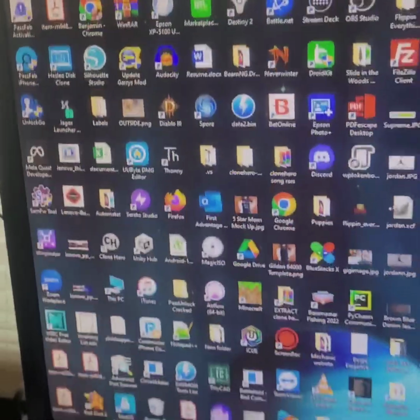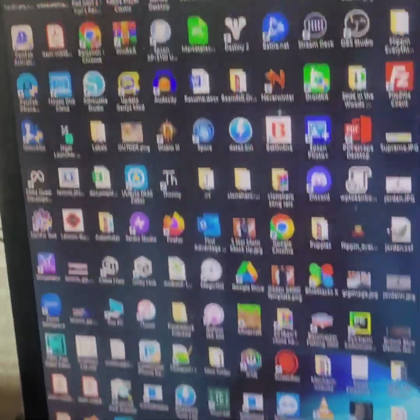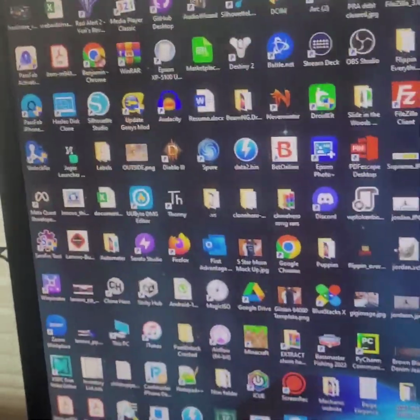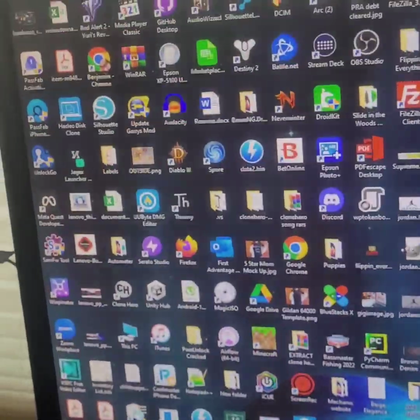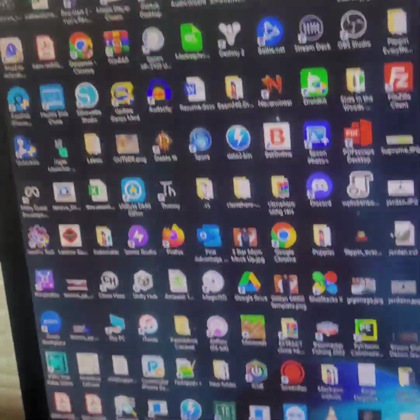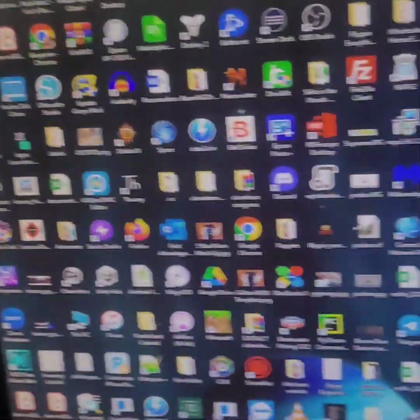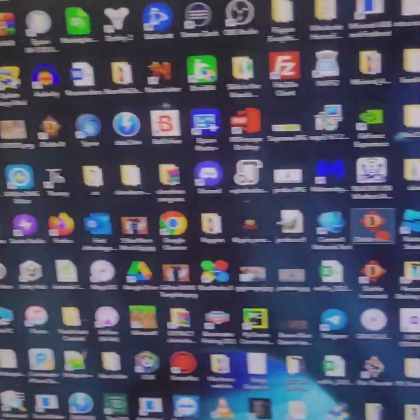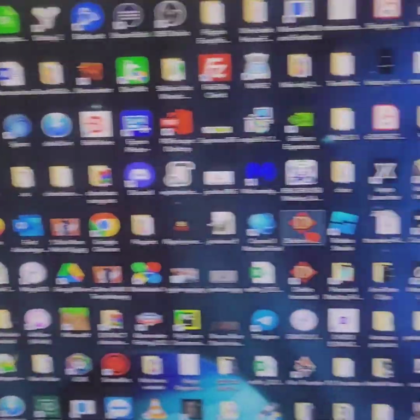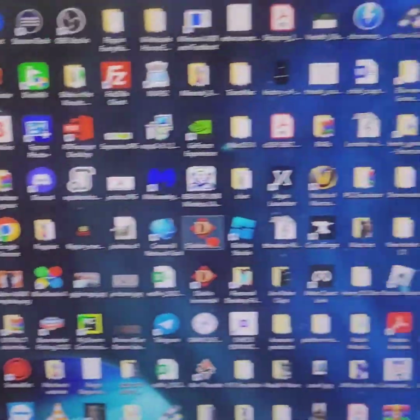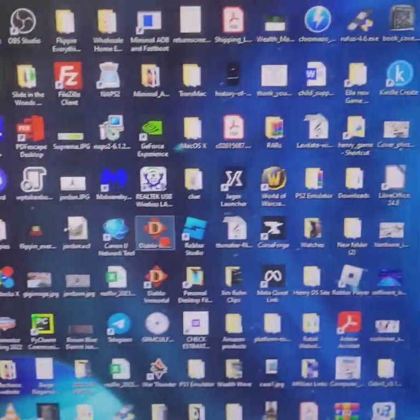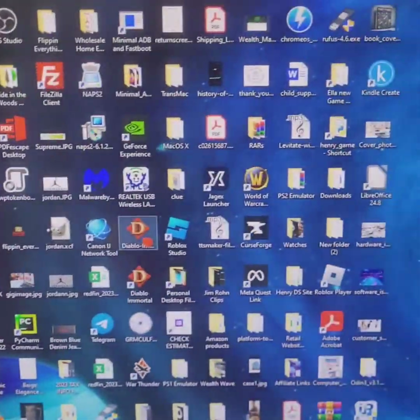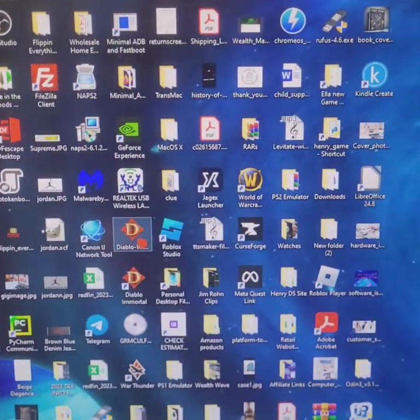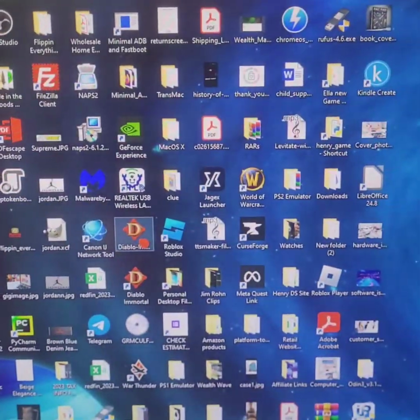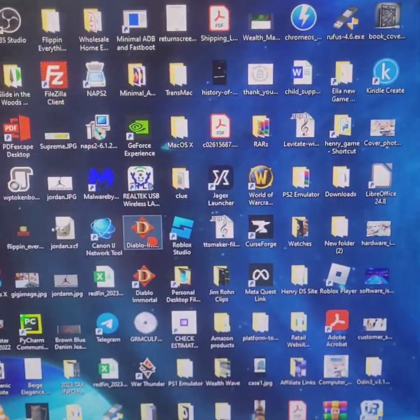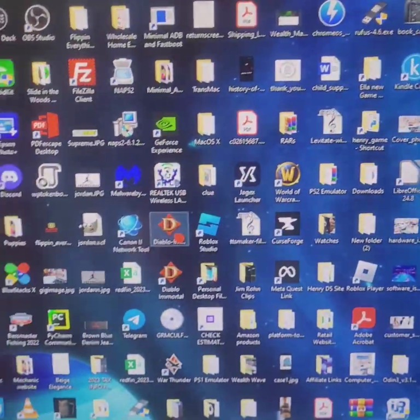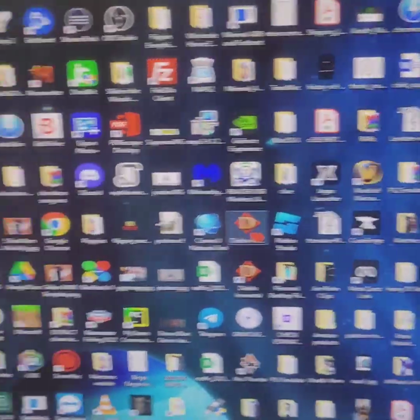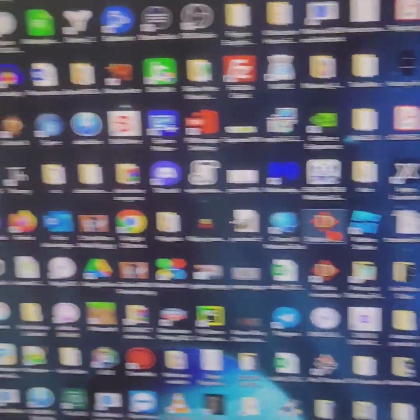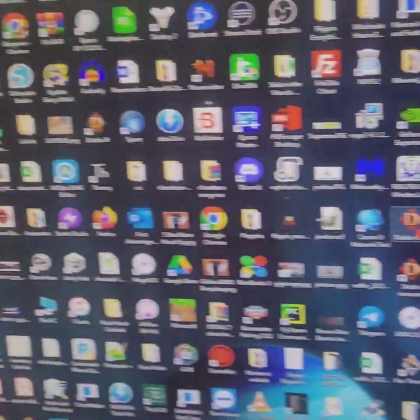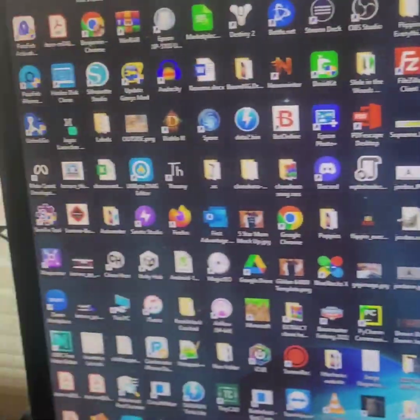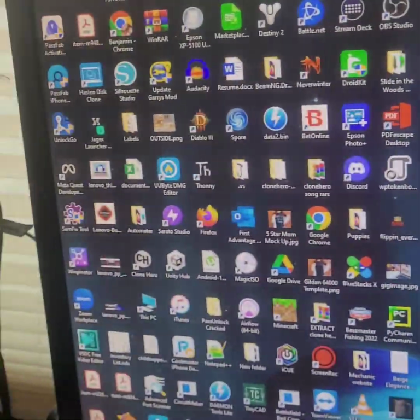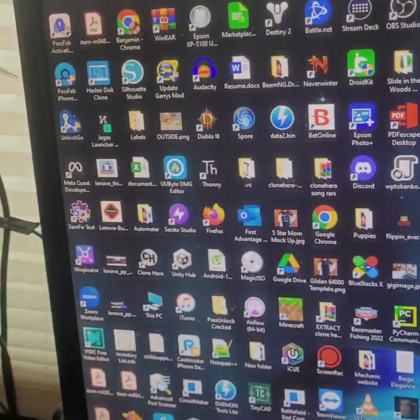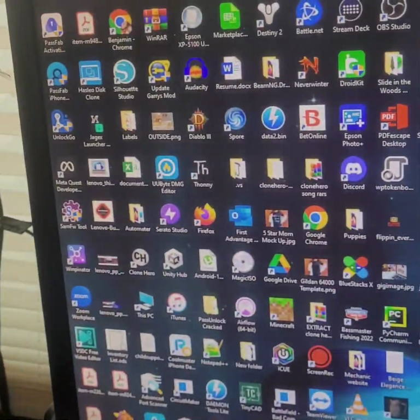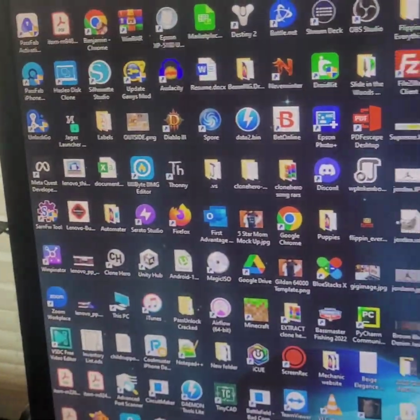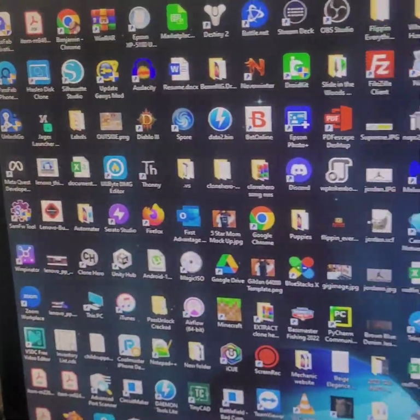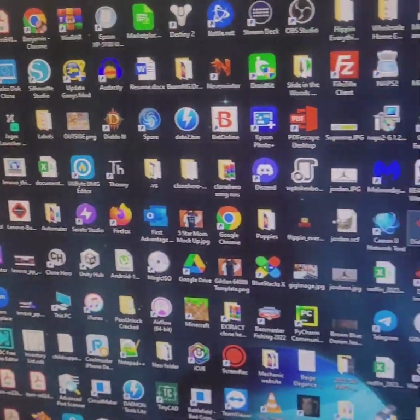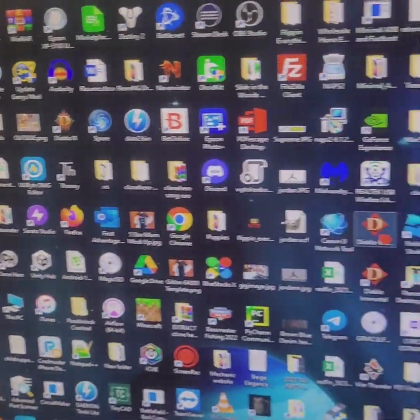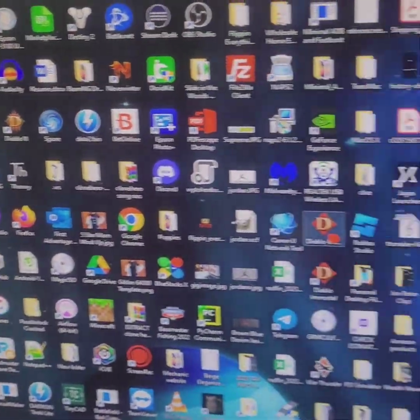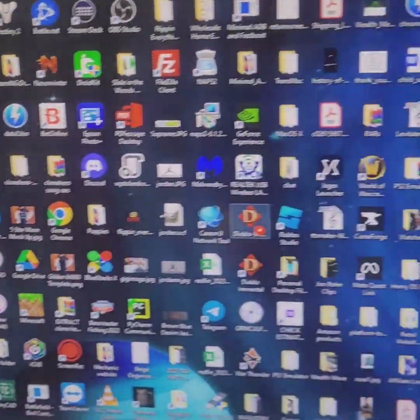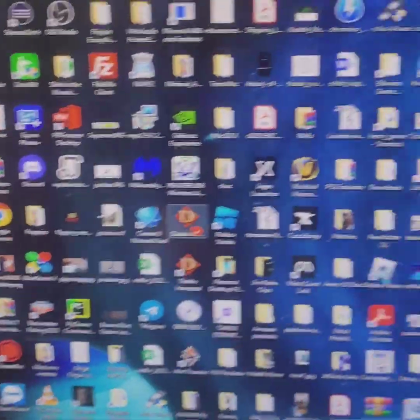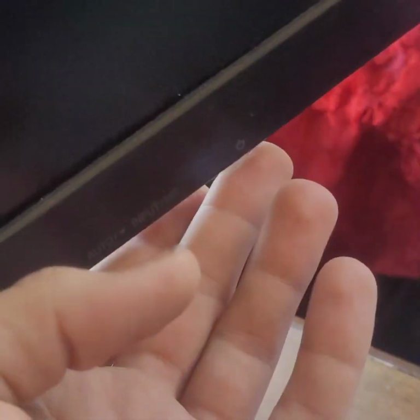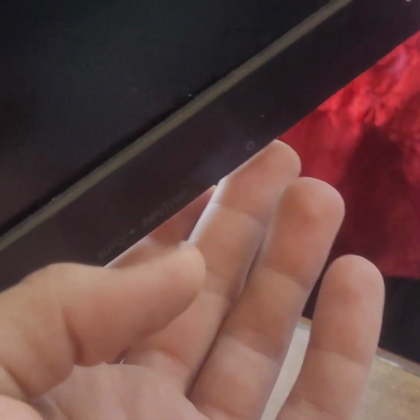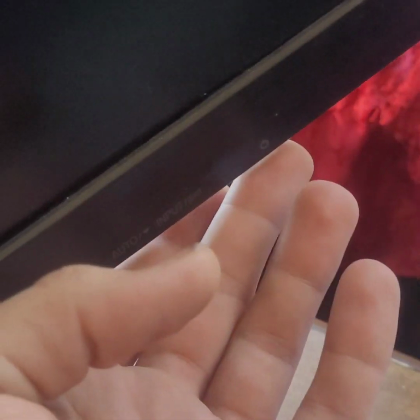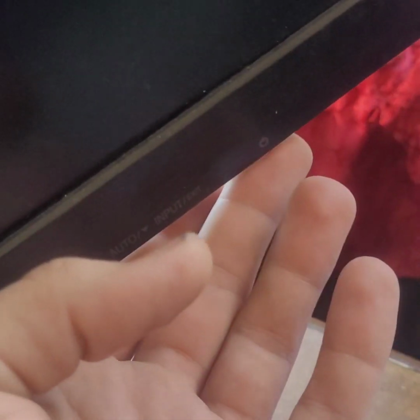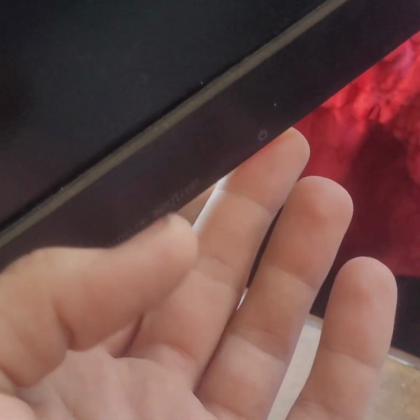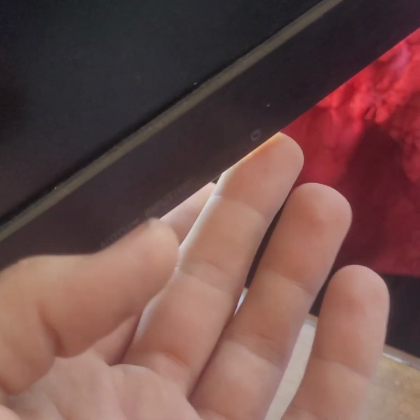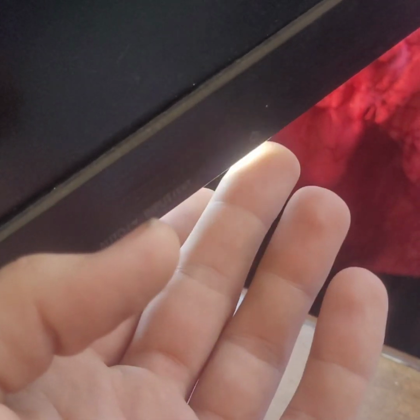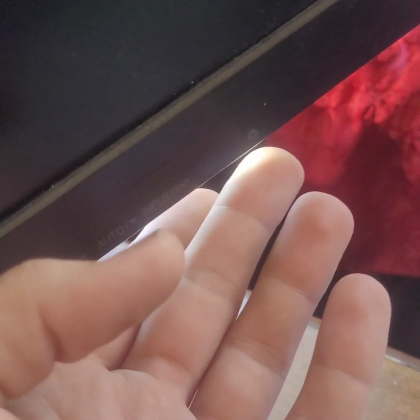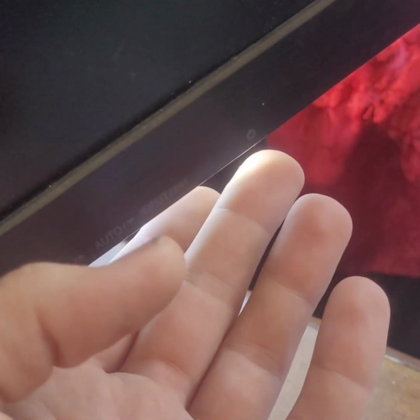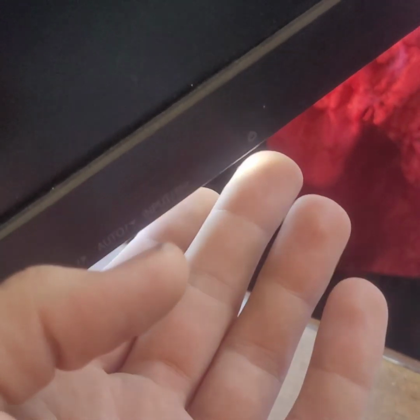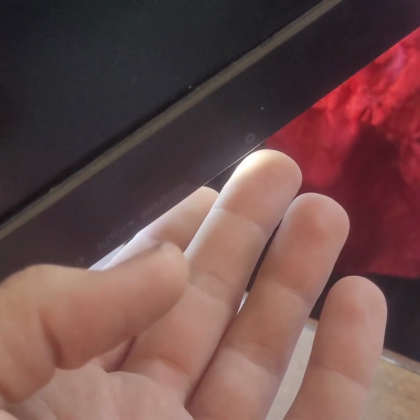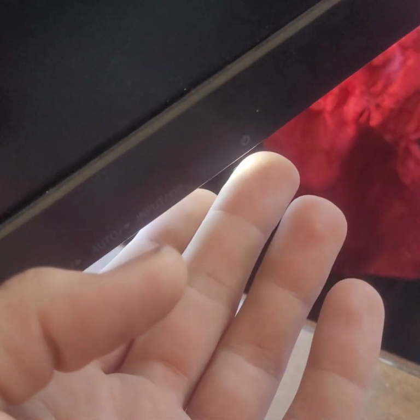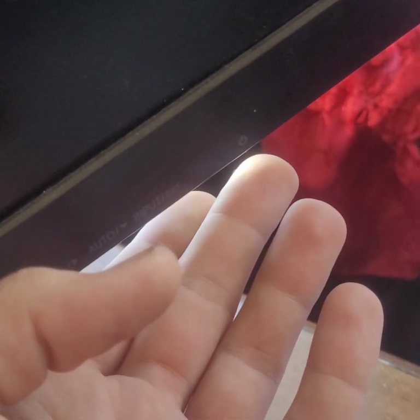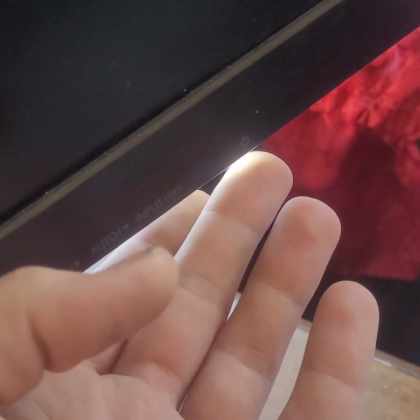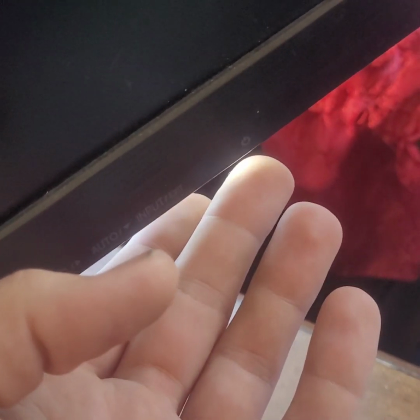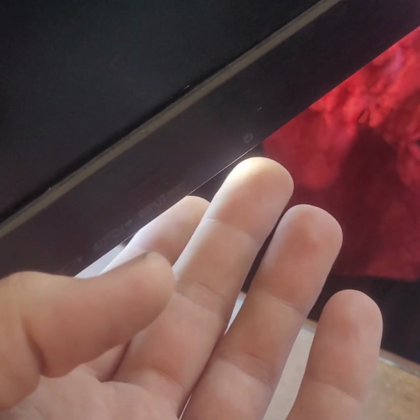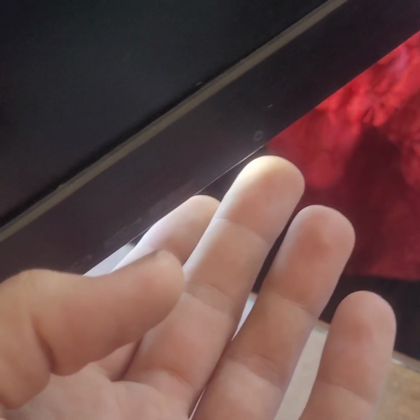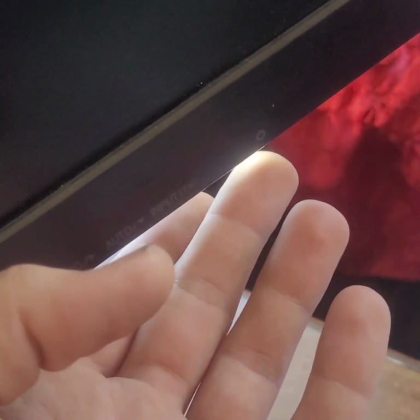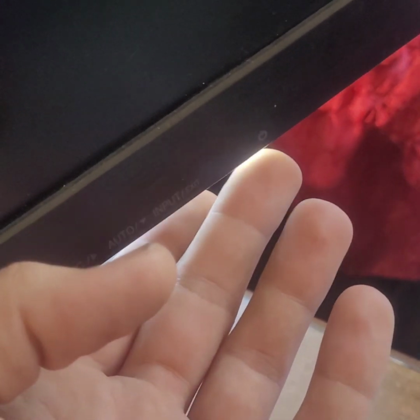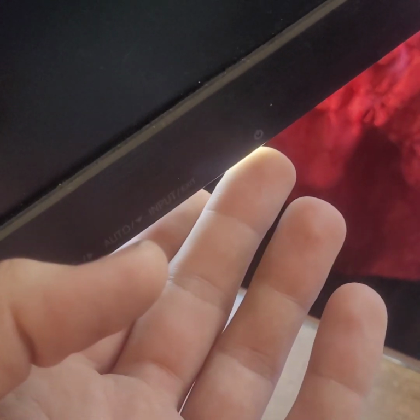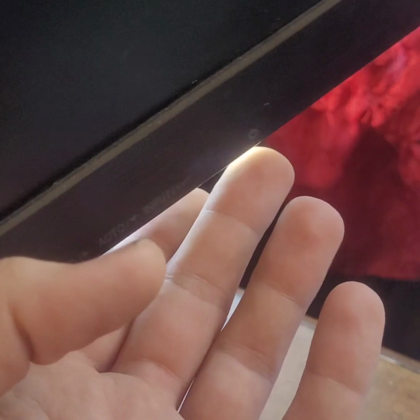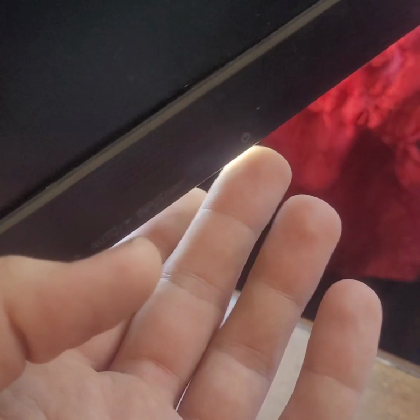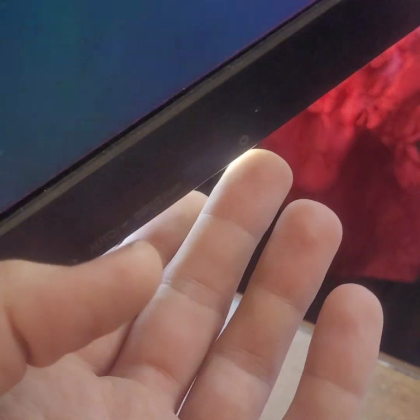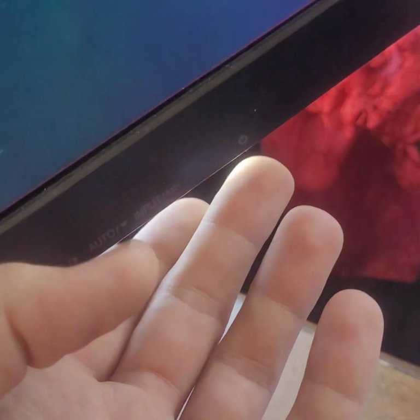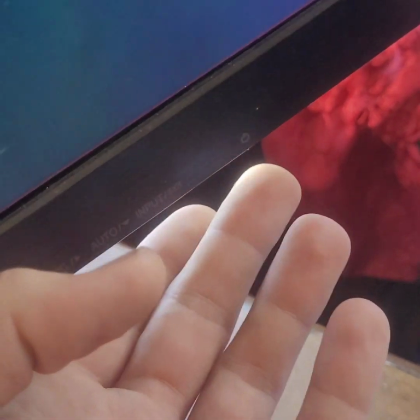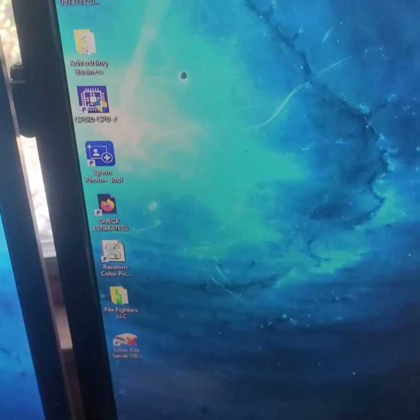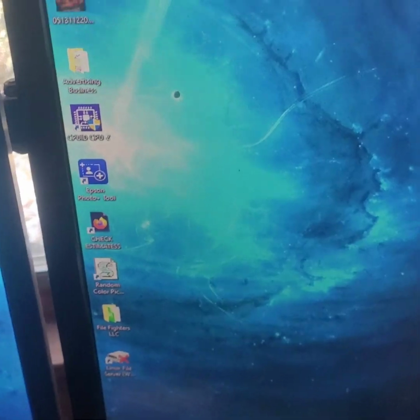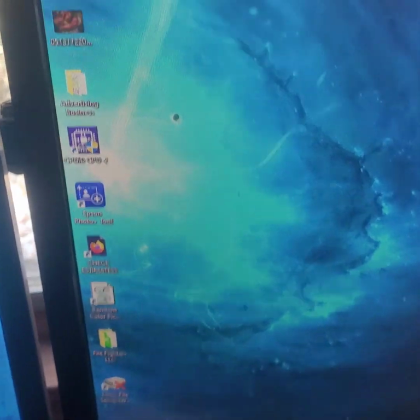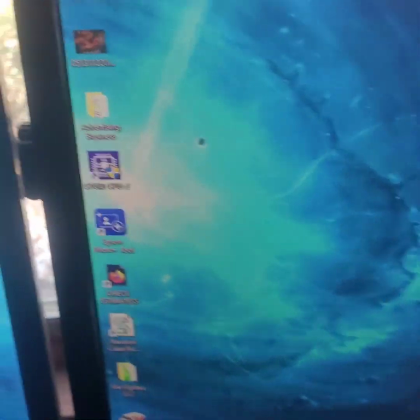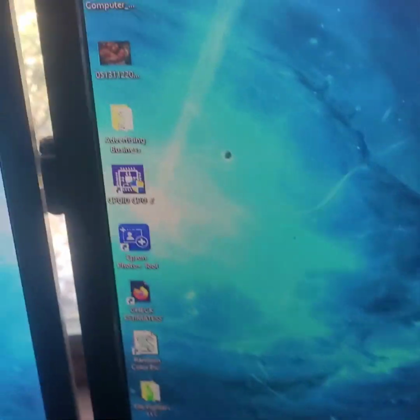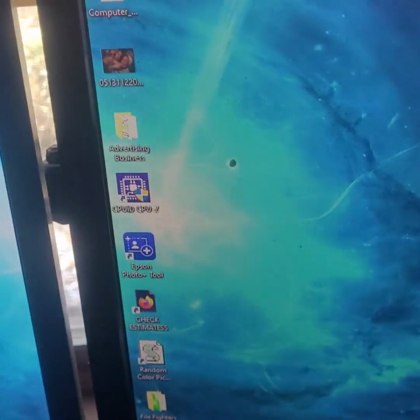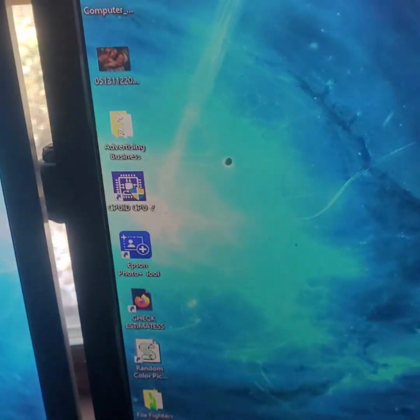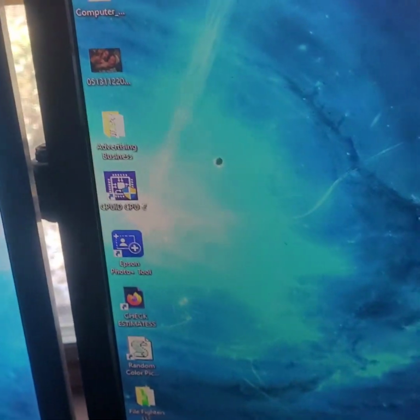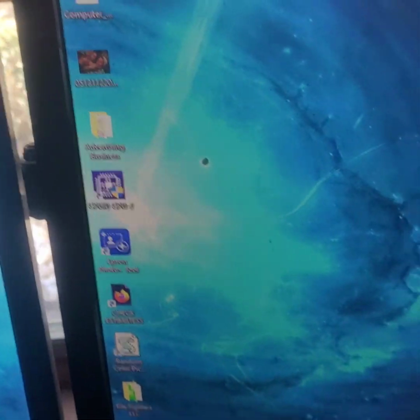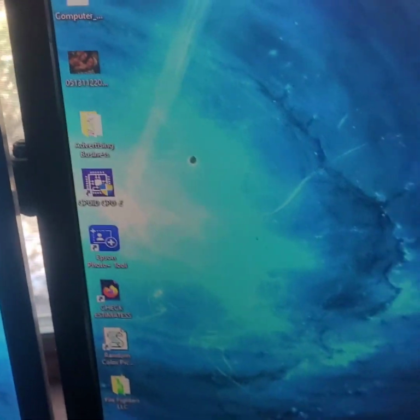Do you ever clean your desktop? No, I just add another monitor and it begins!